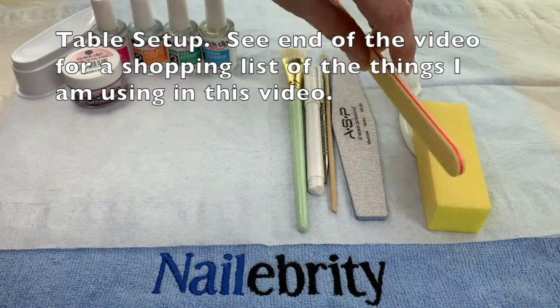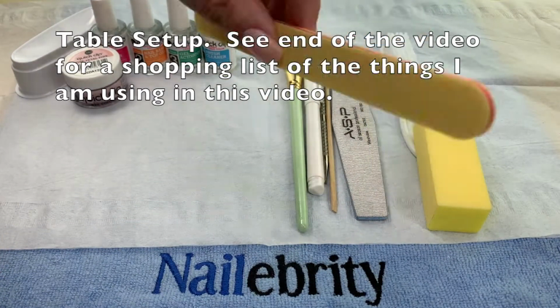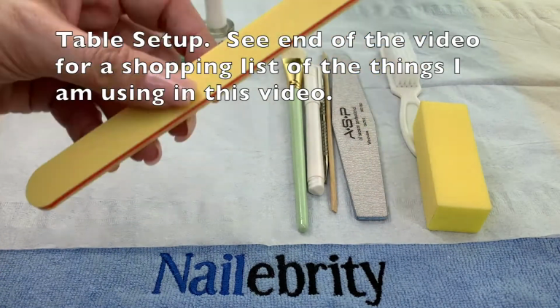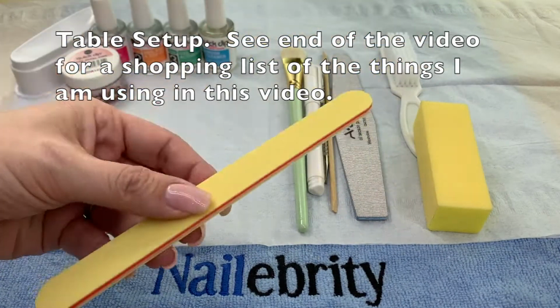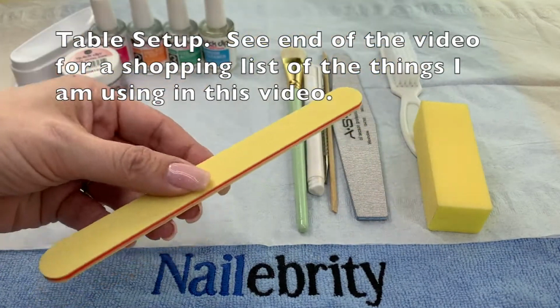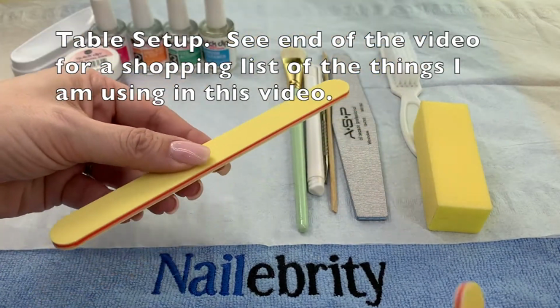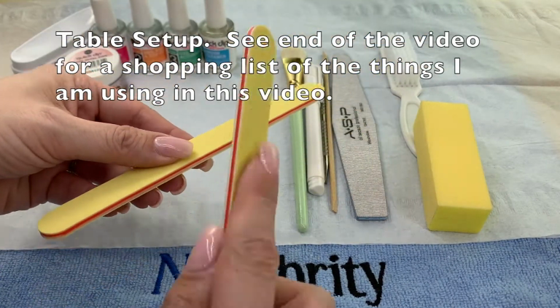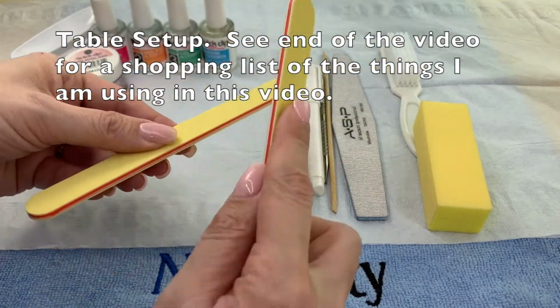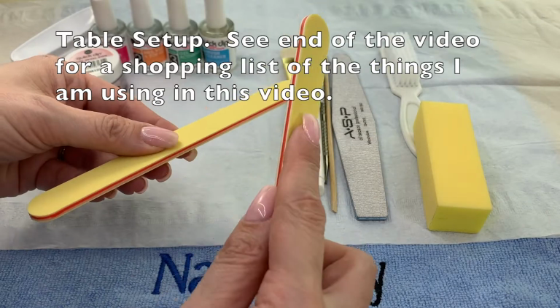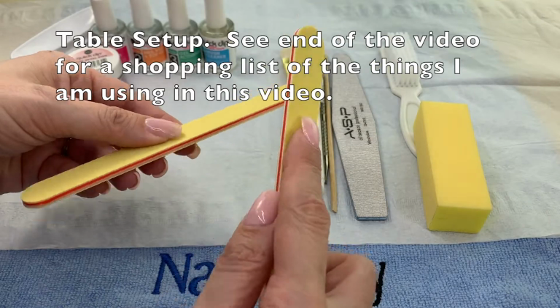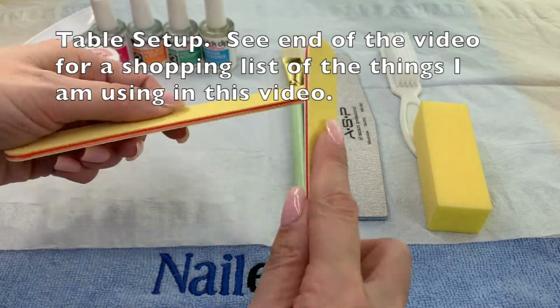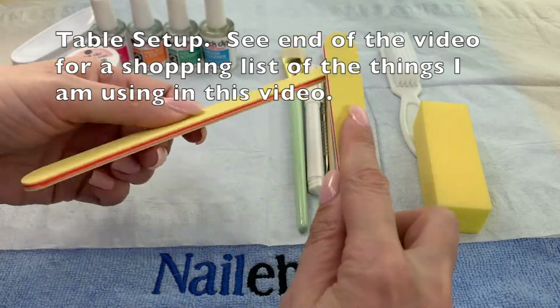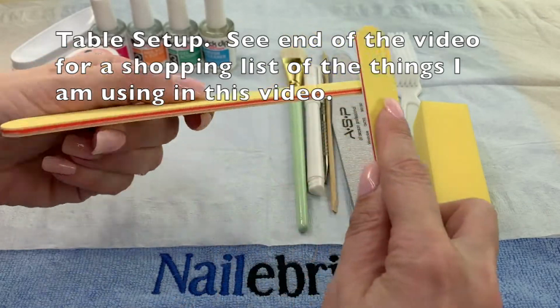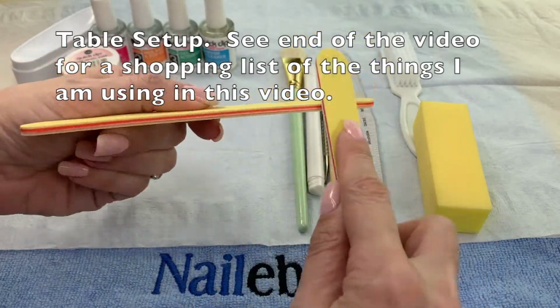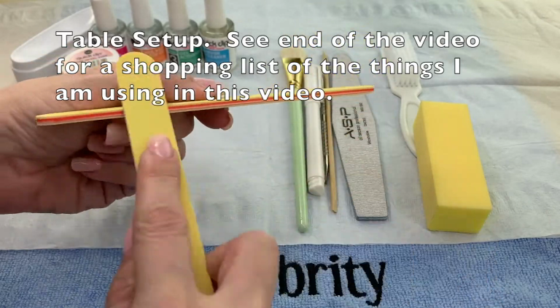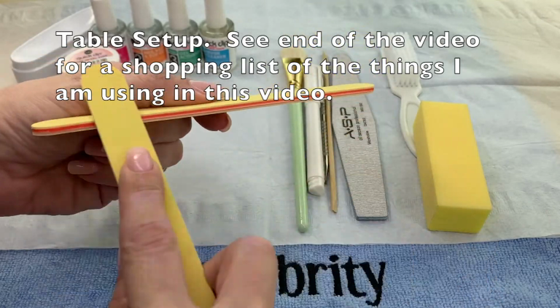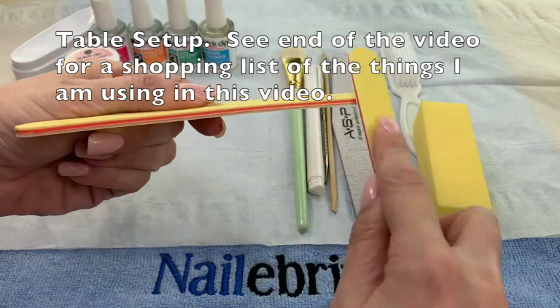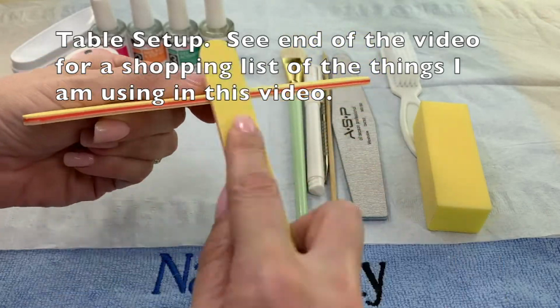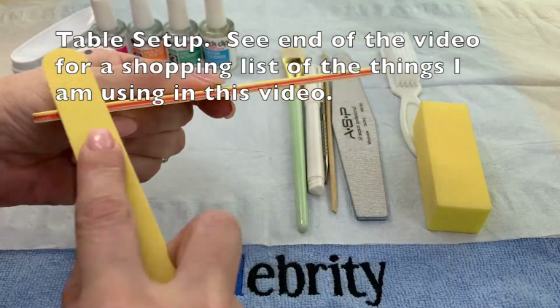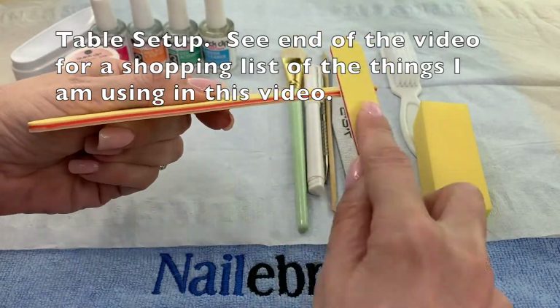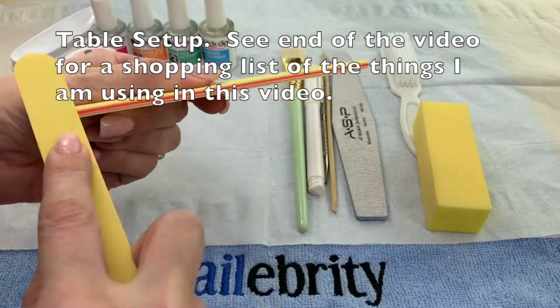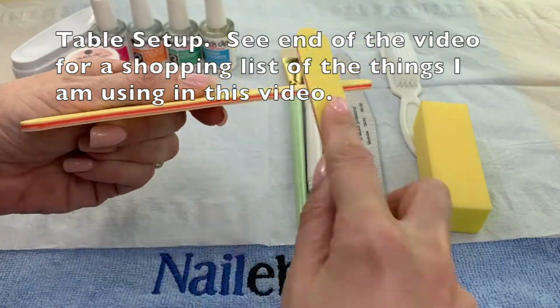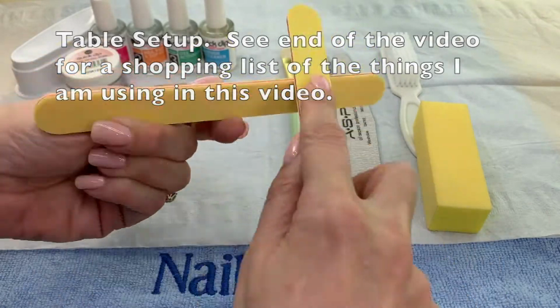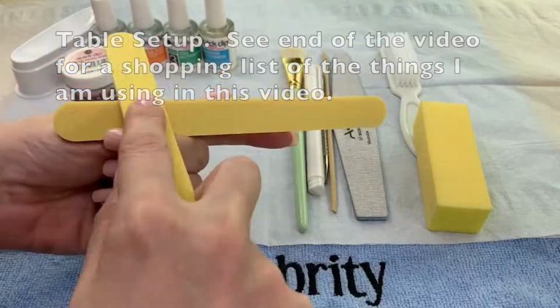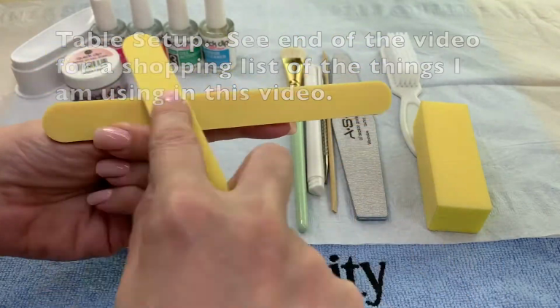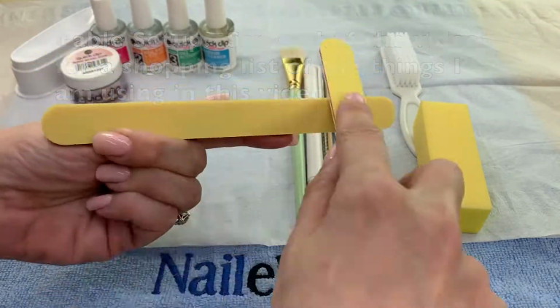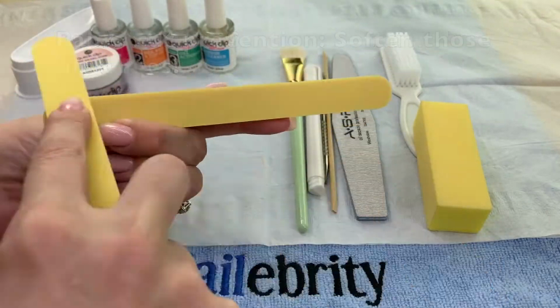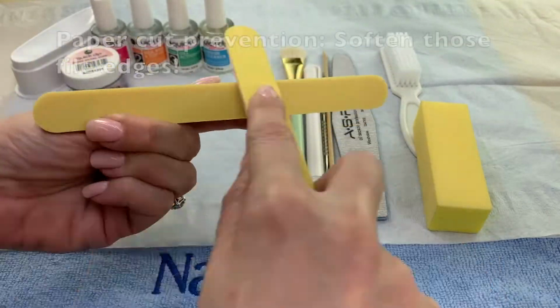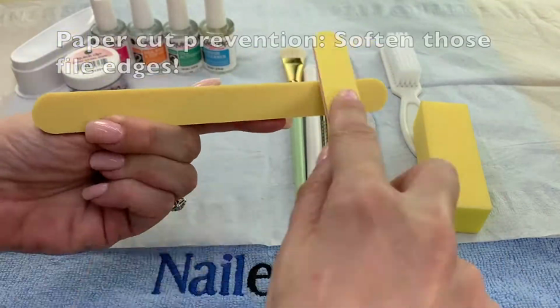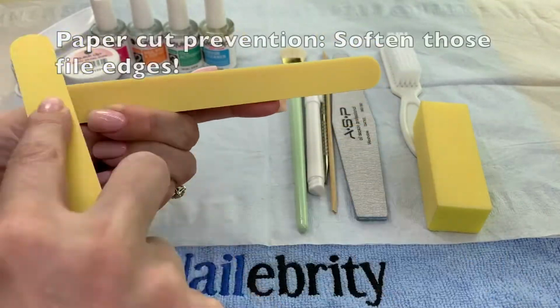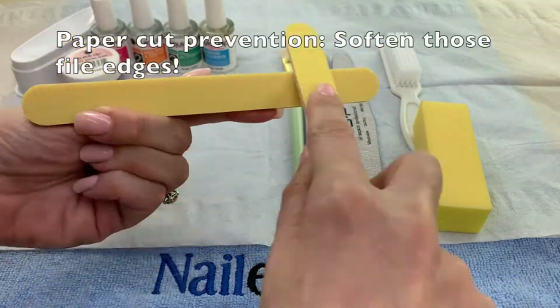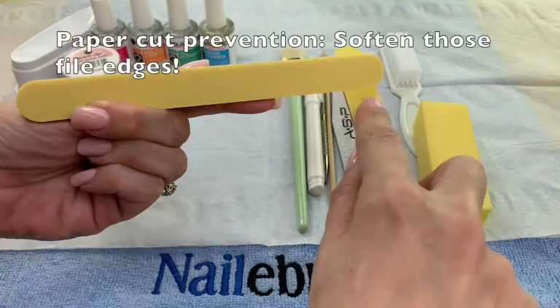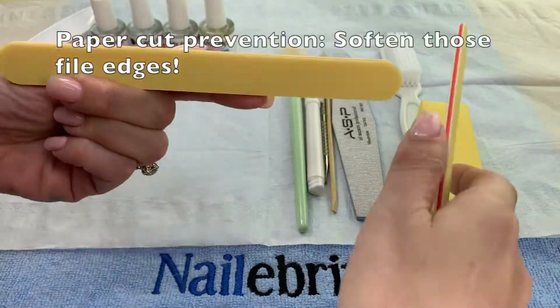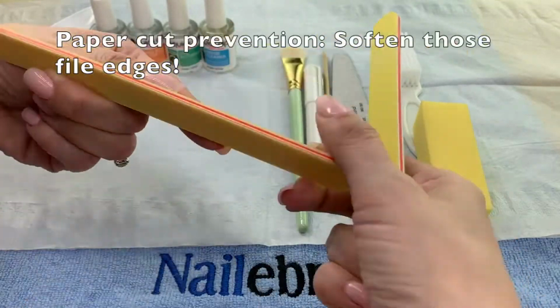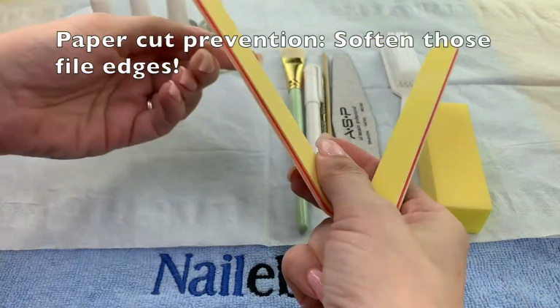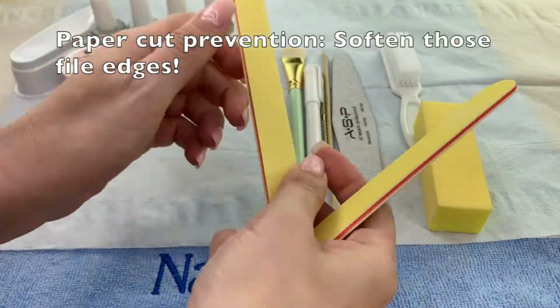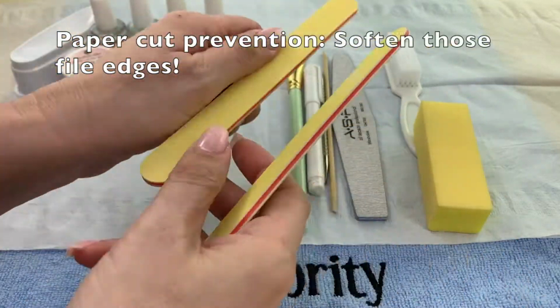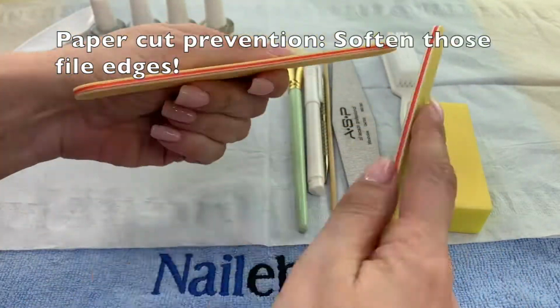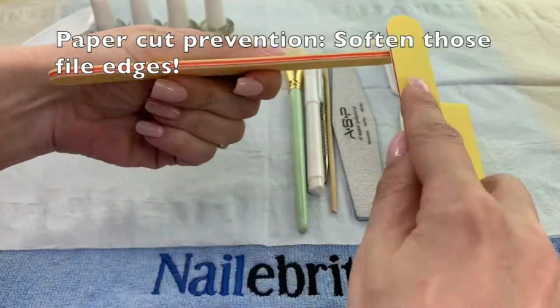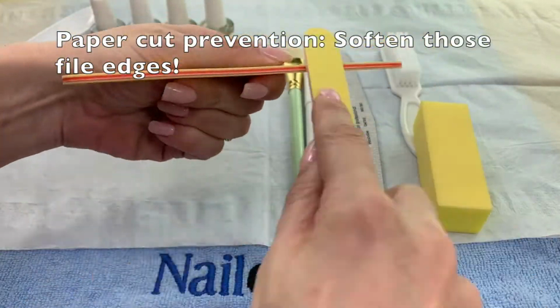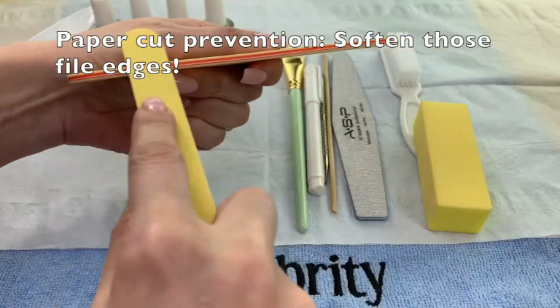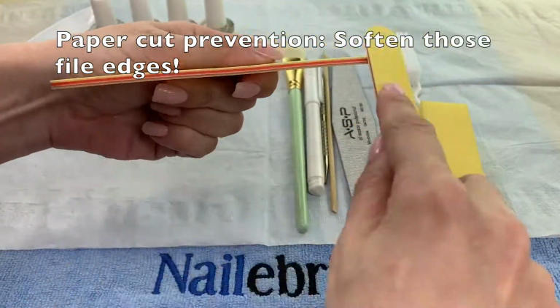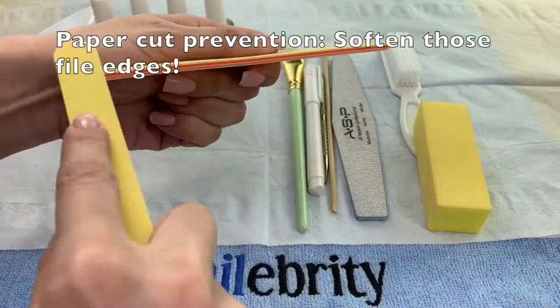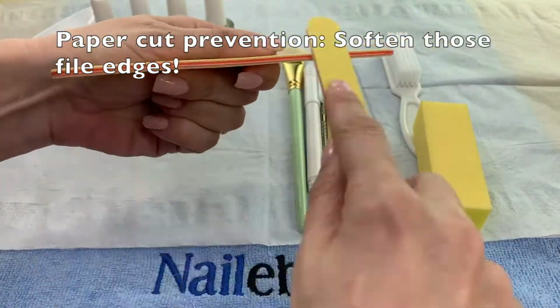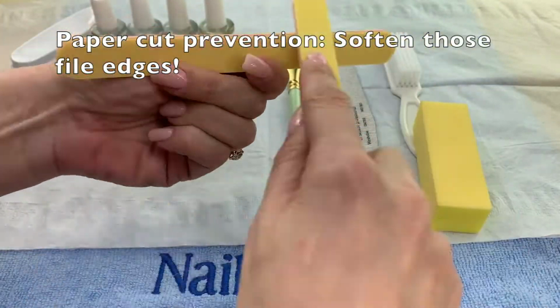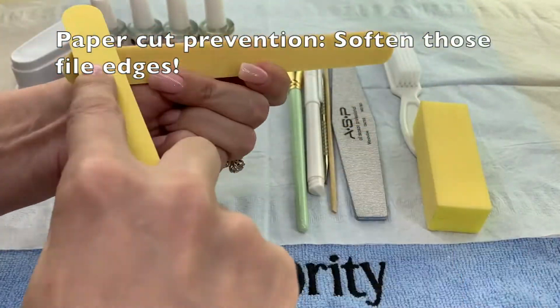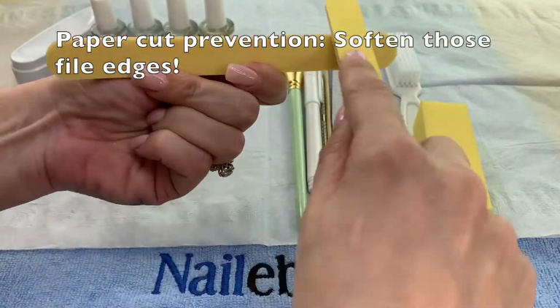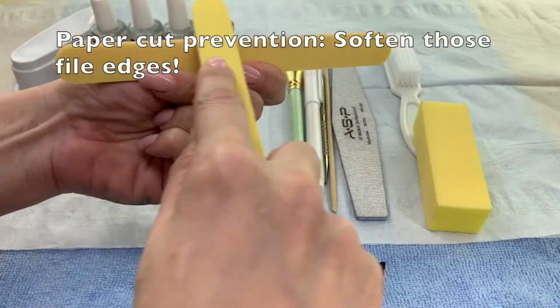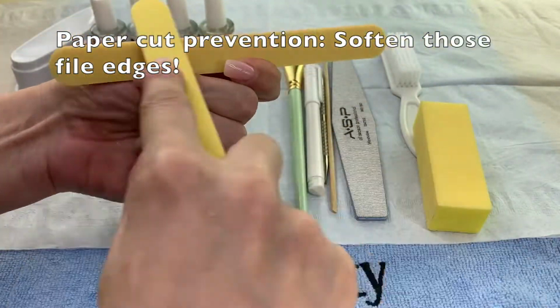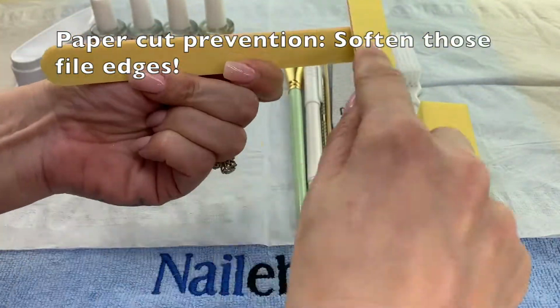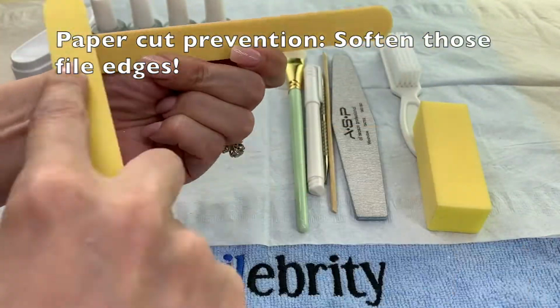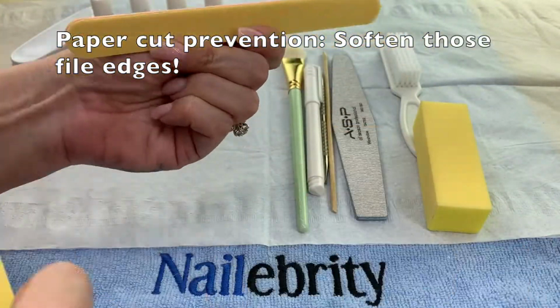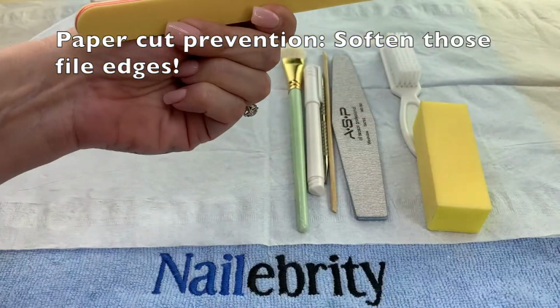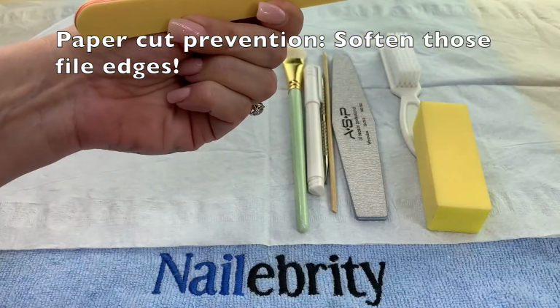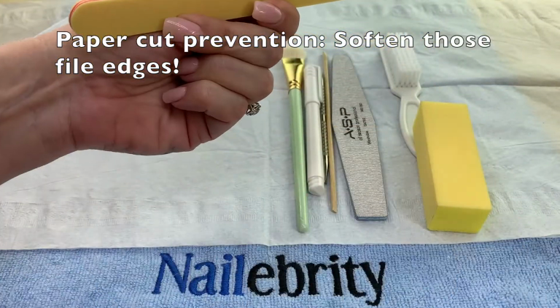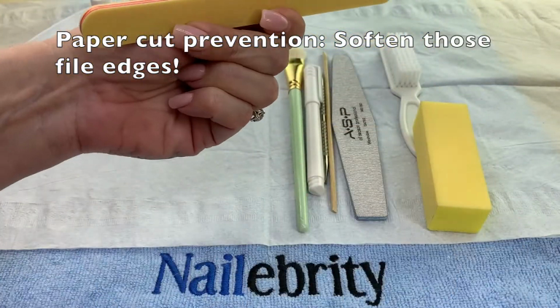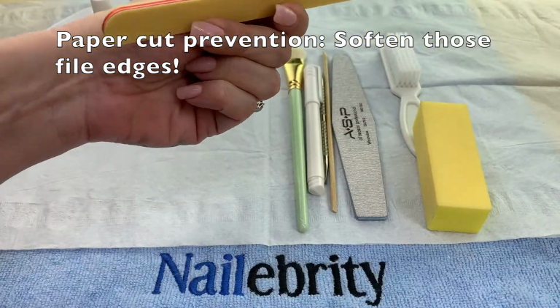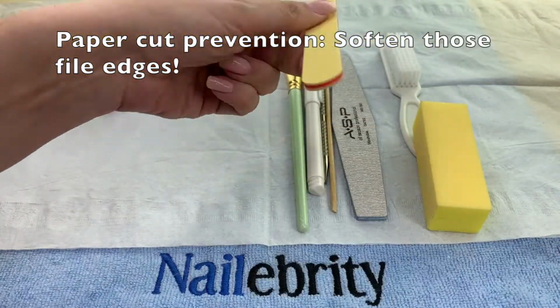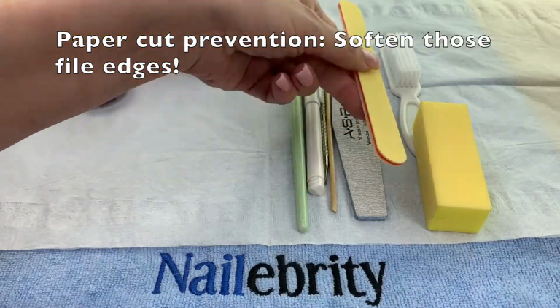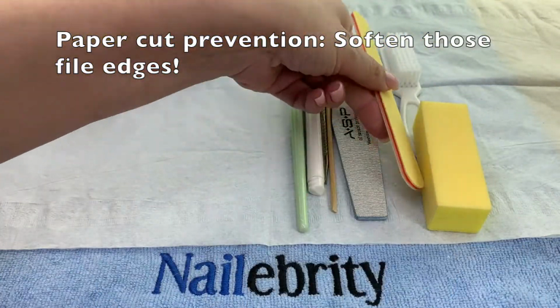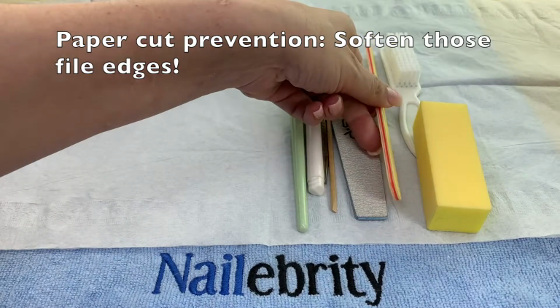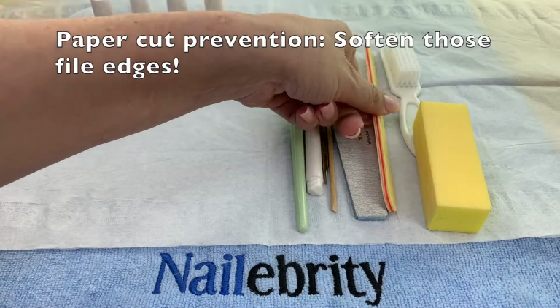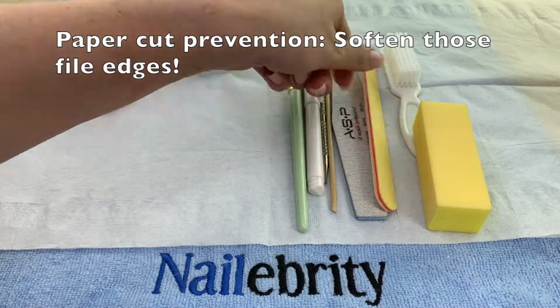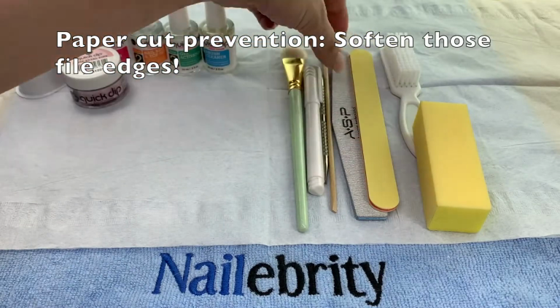Before getting started, I always score the edges of my brand new nail files to prevent getting any paper cuts.